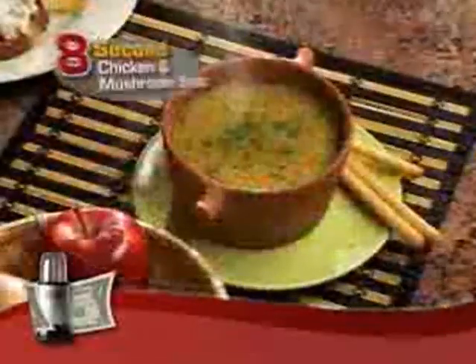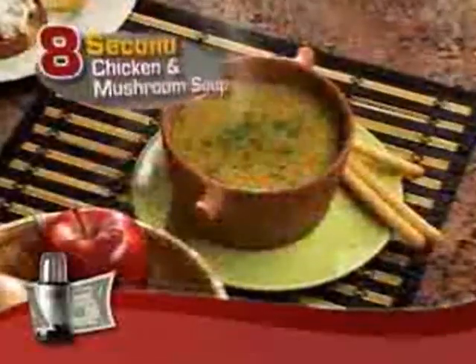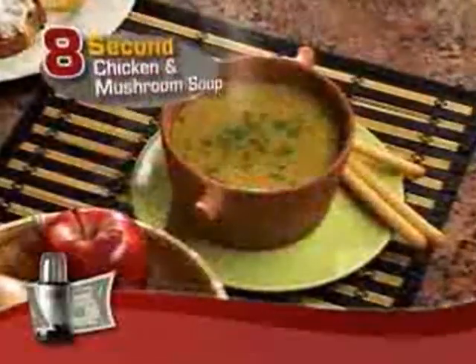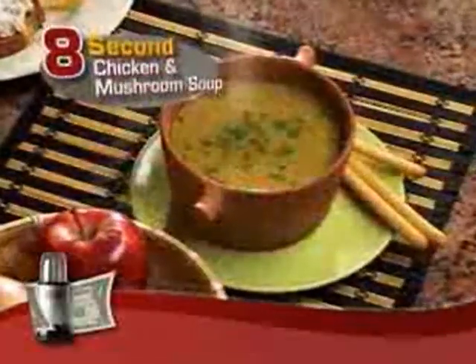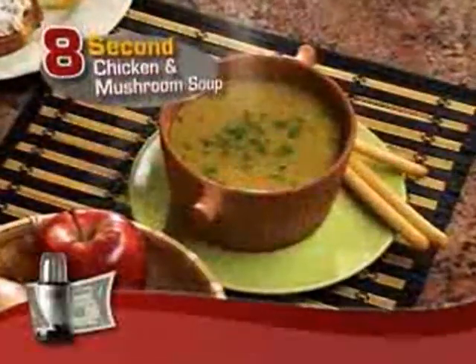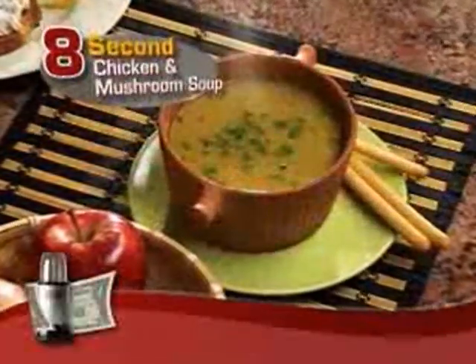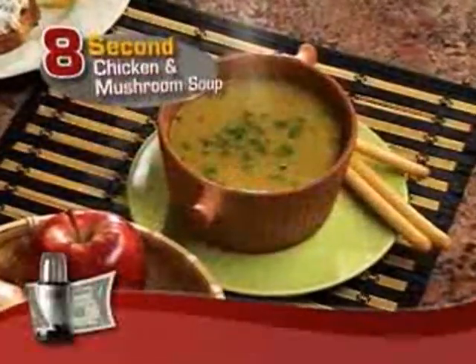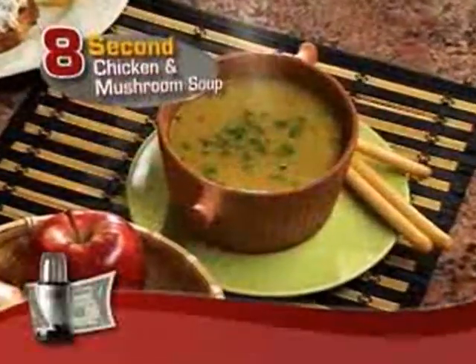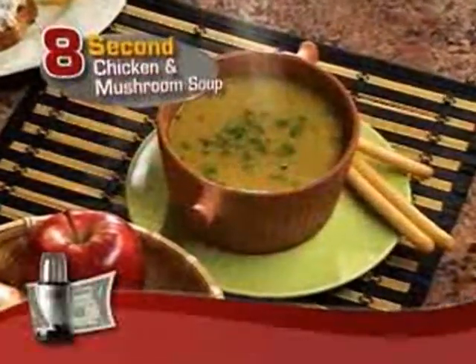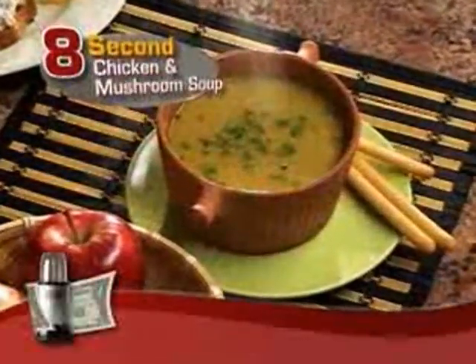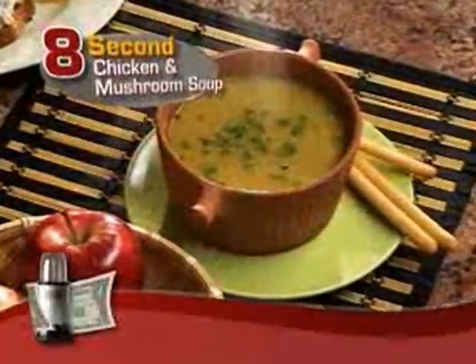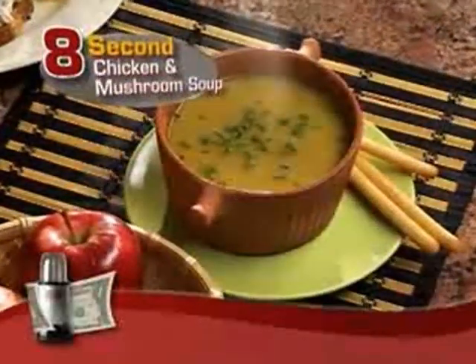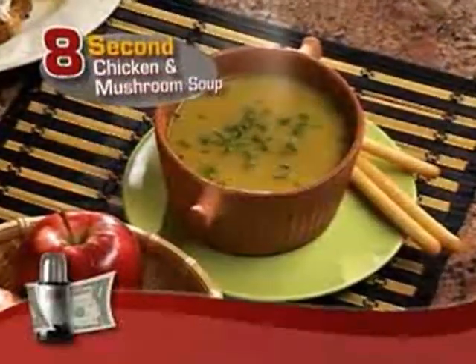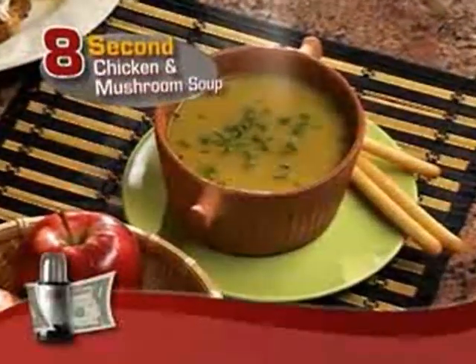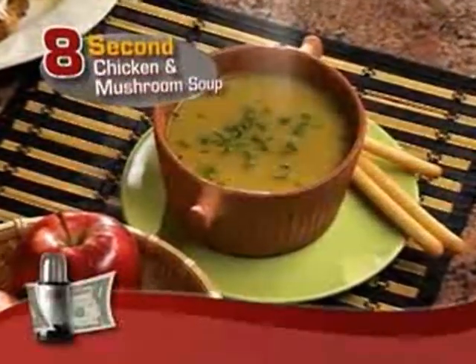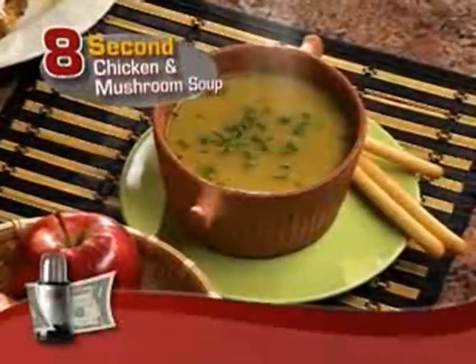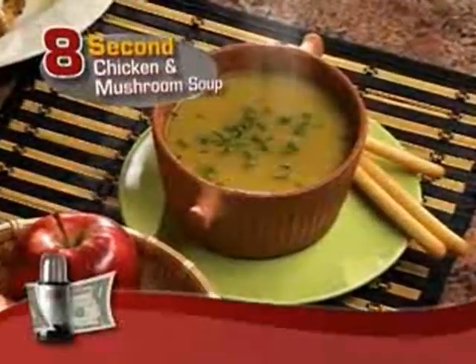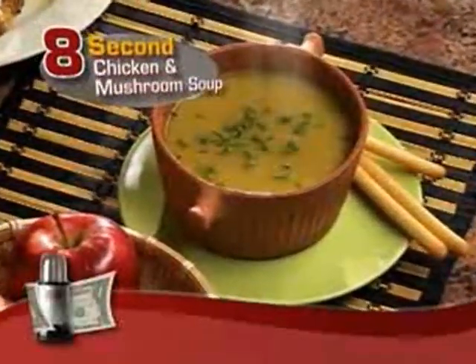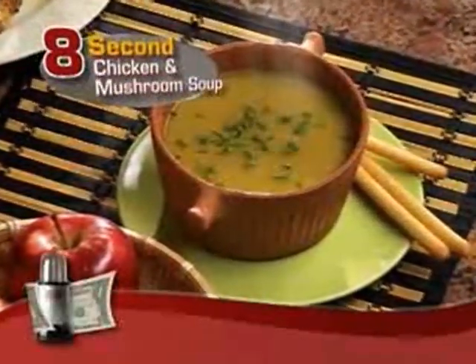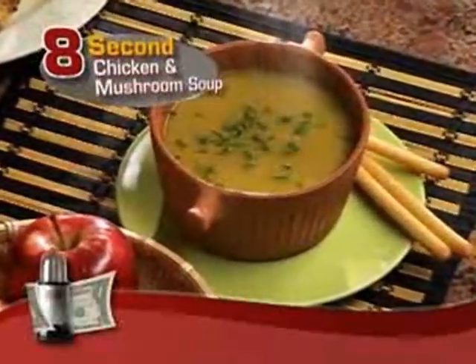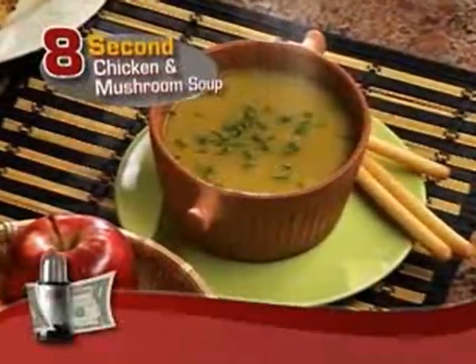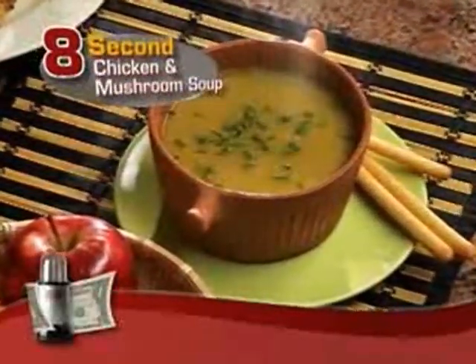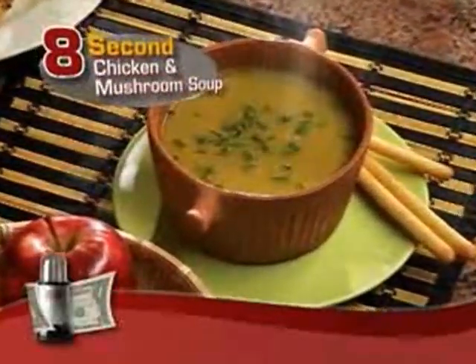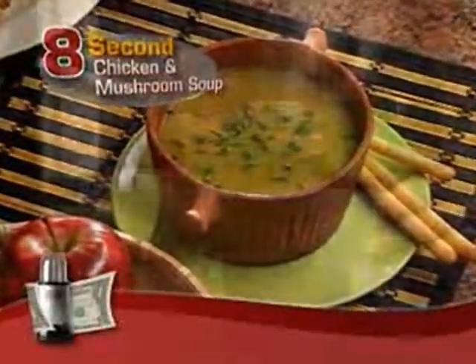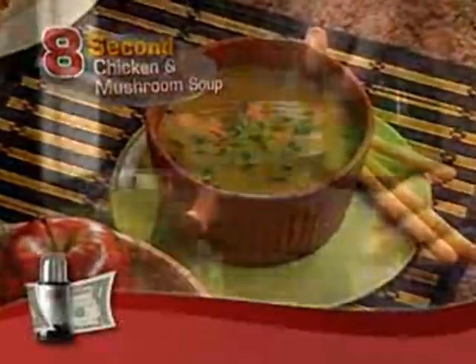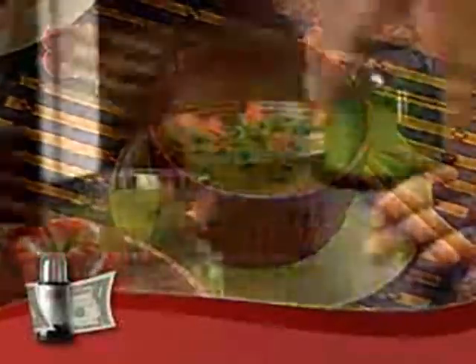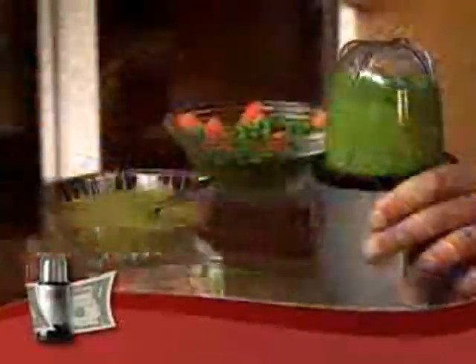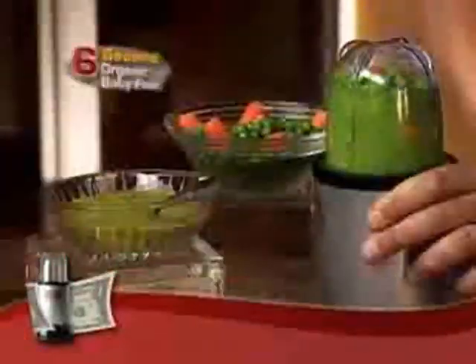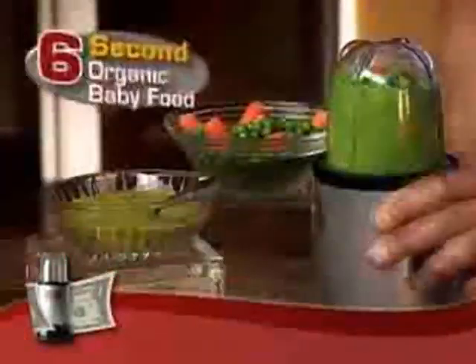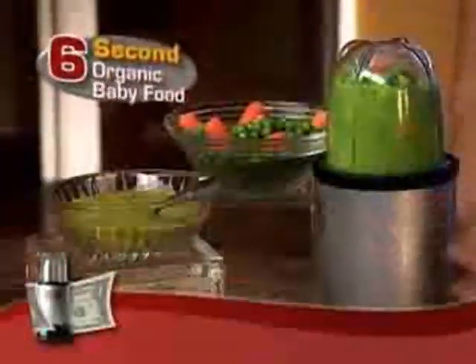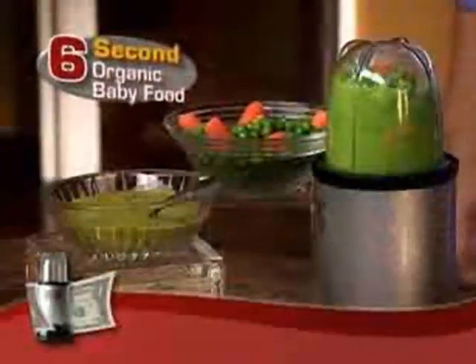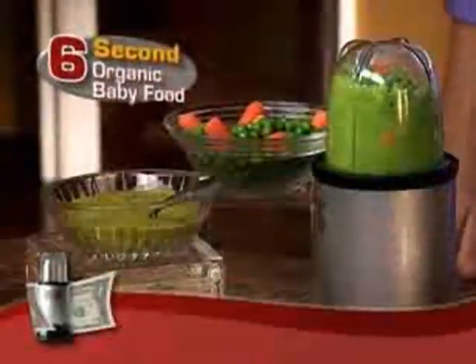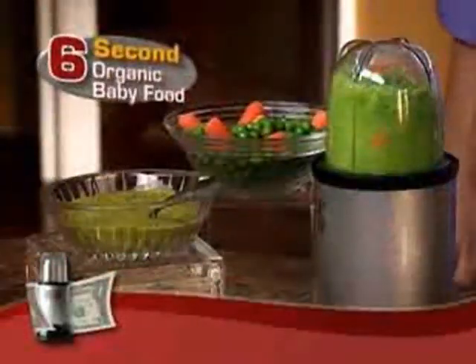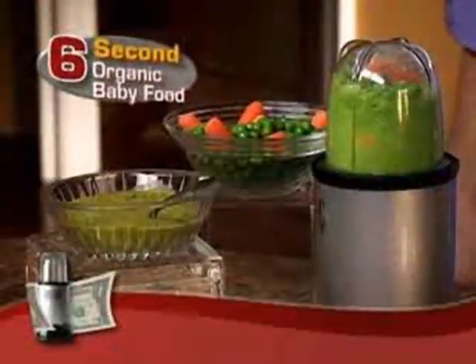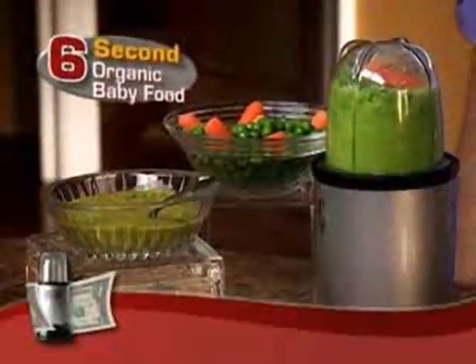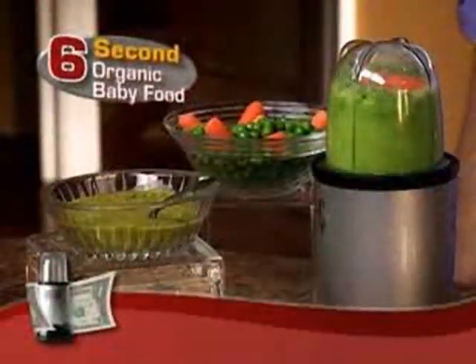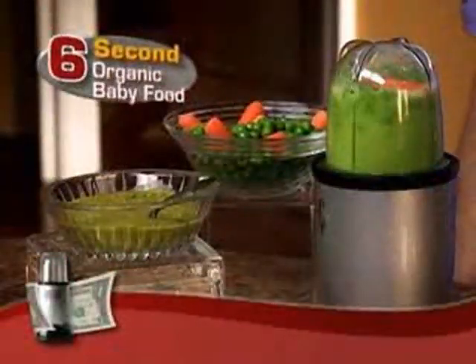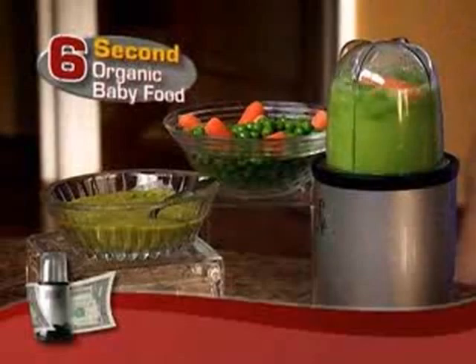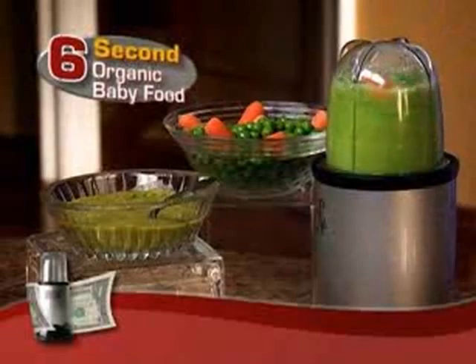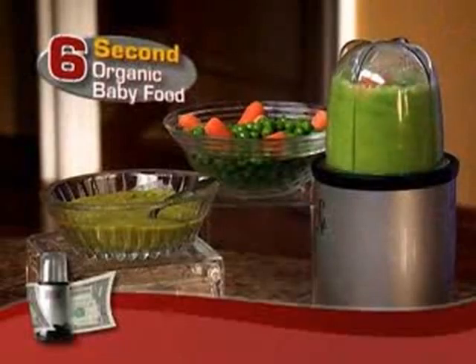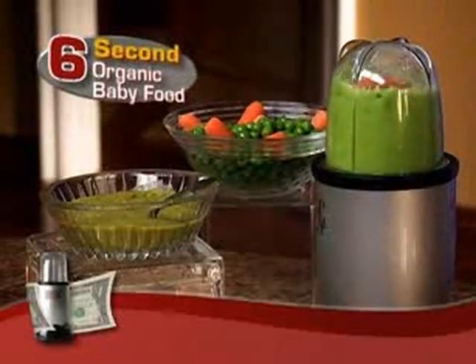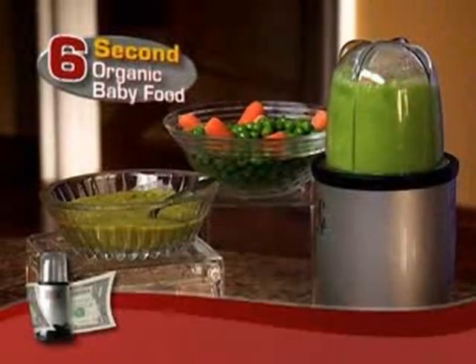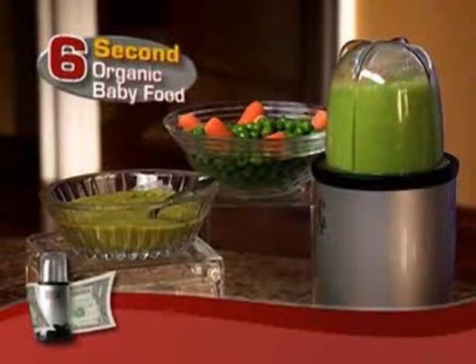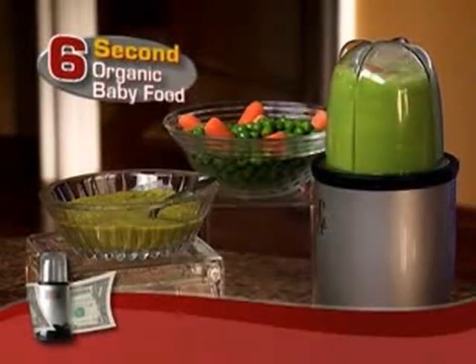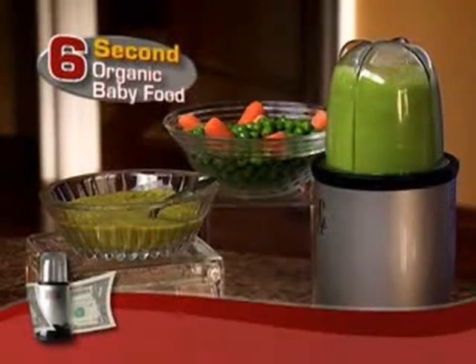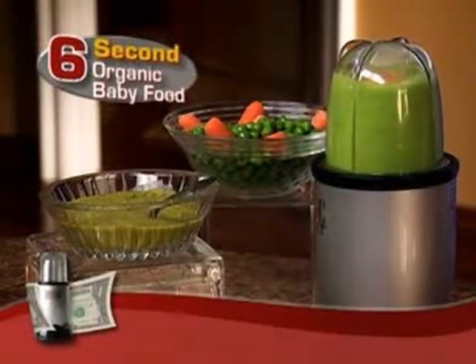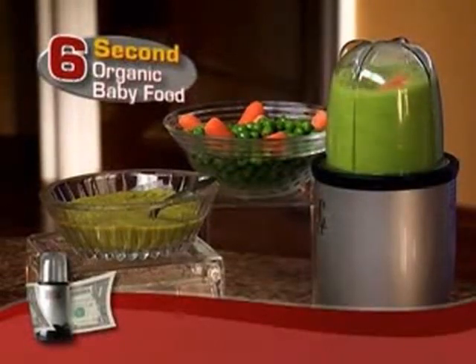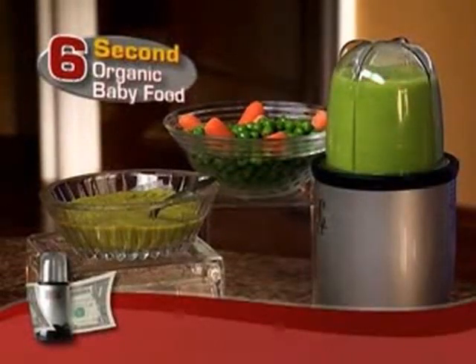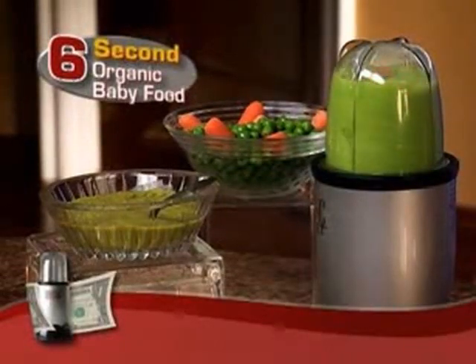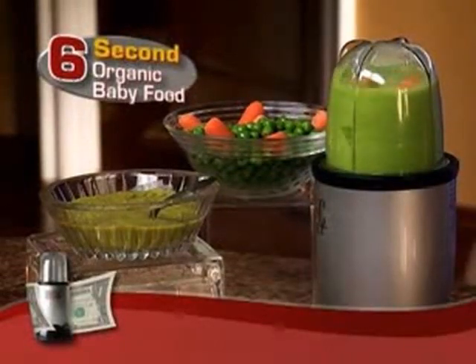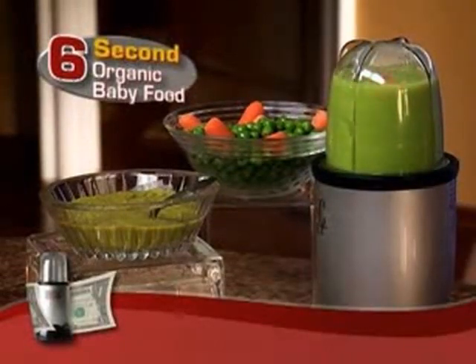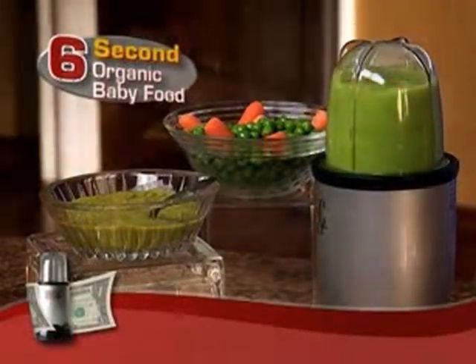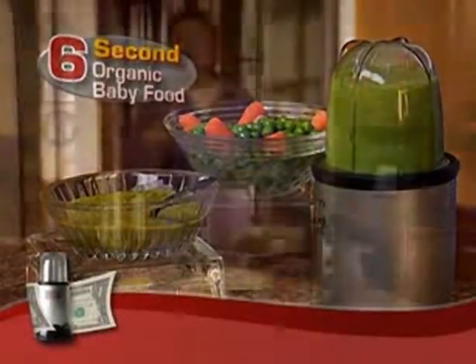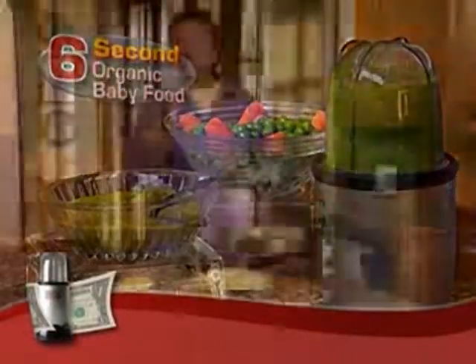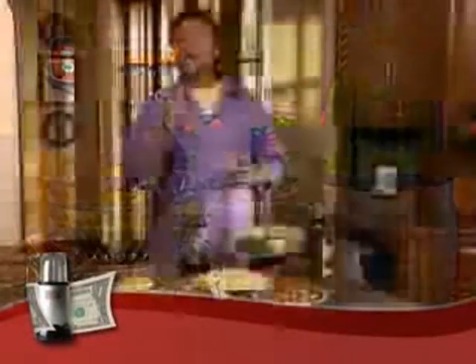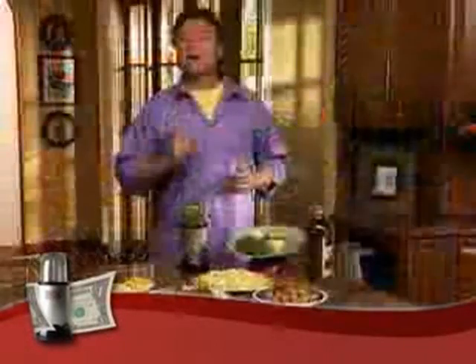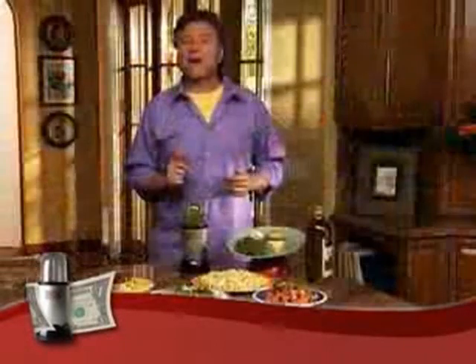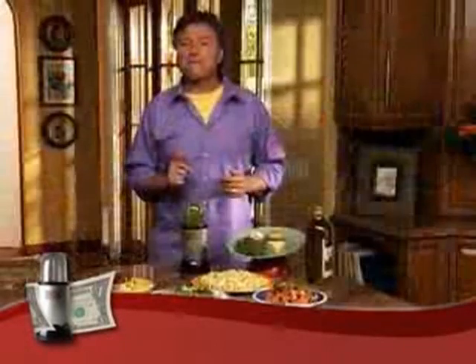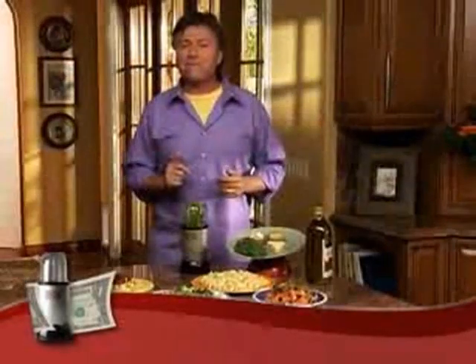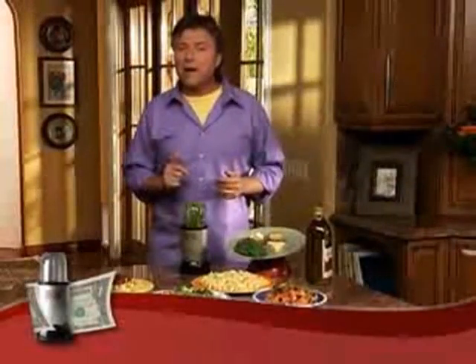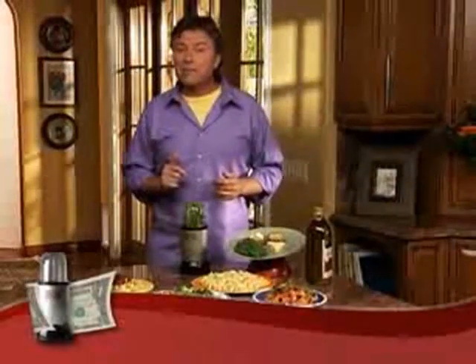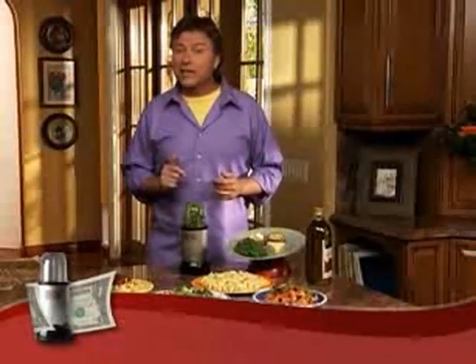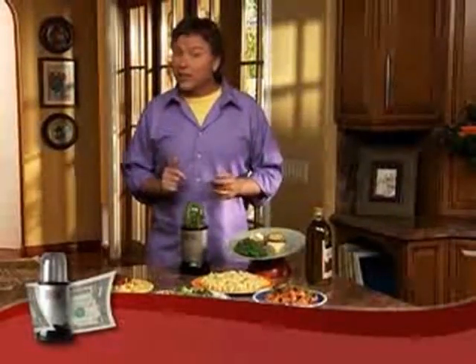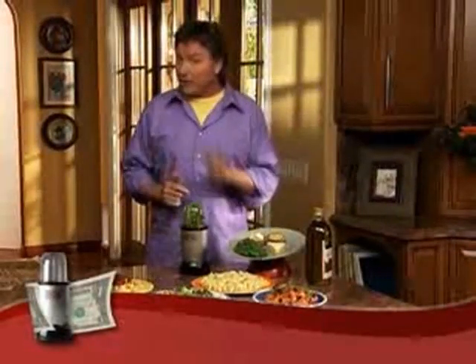Or what about chicken and mushroom soup made from scratch? Or fresh, organic baby food? In just seconds — what about a family dinner?